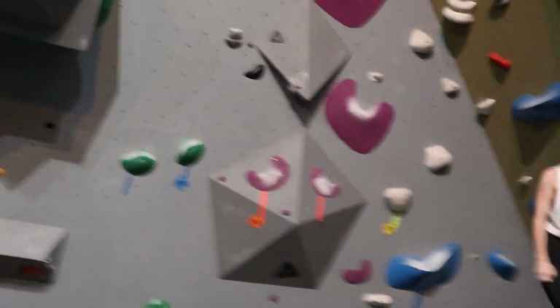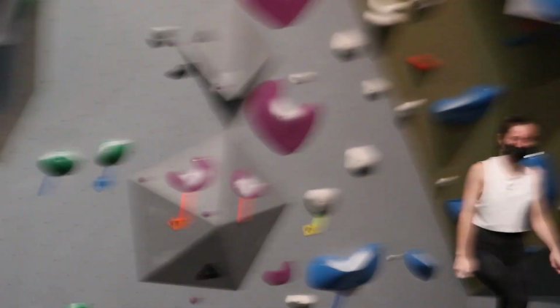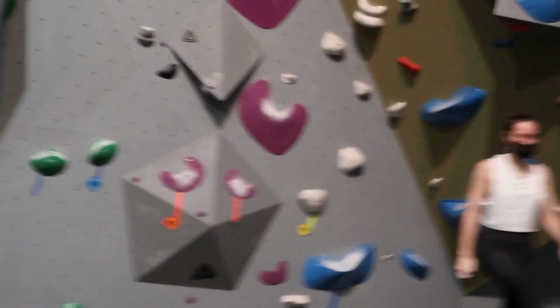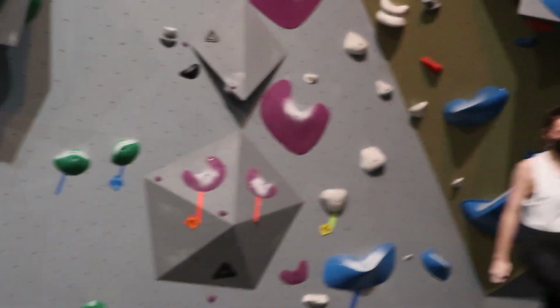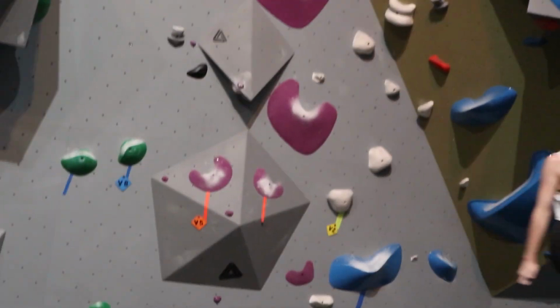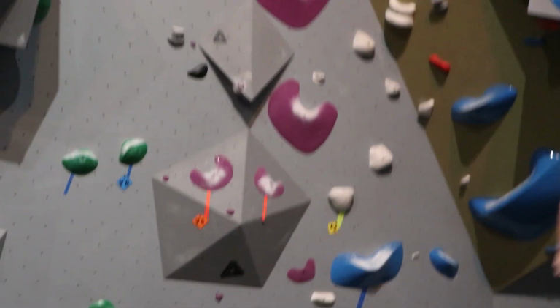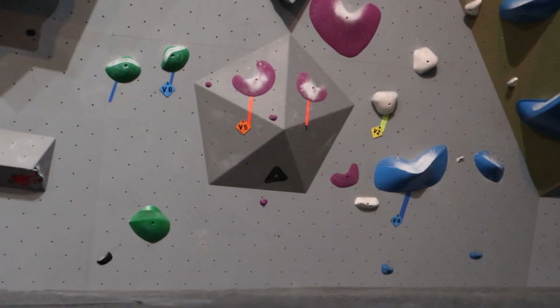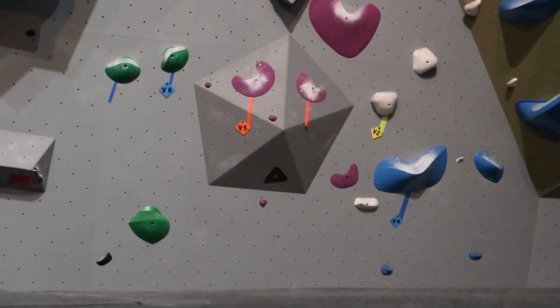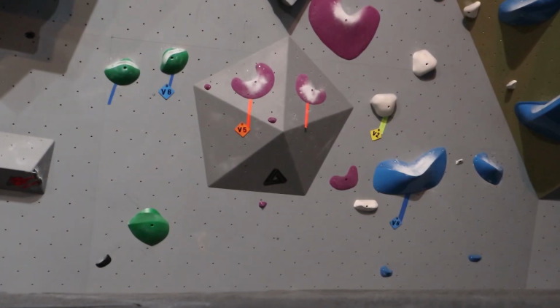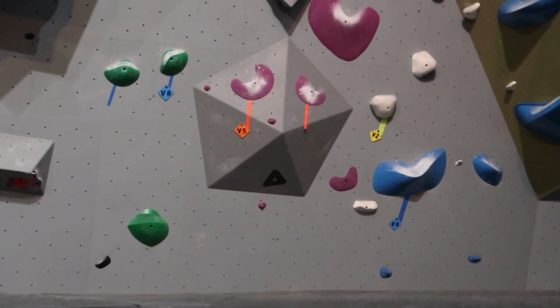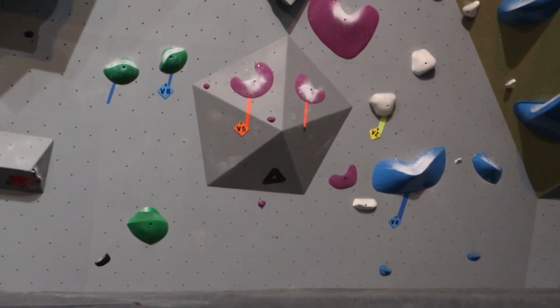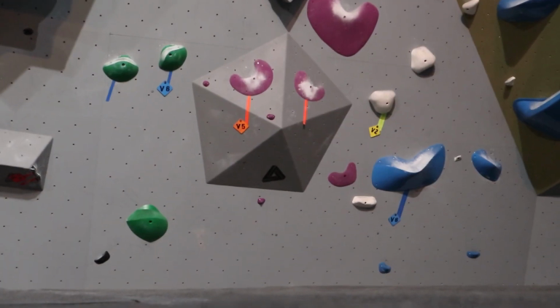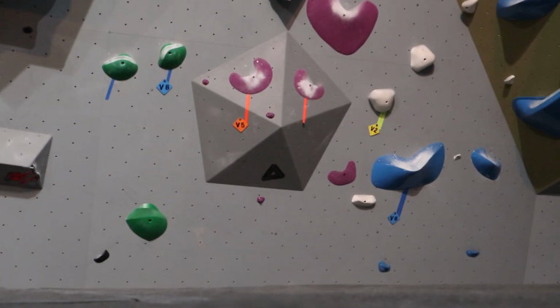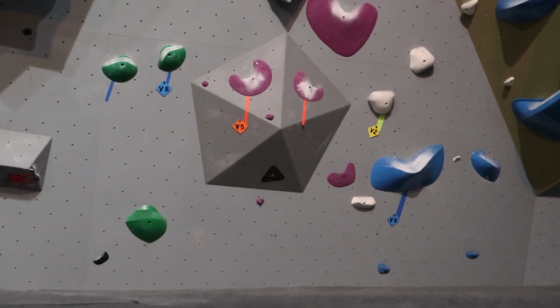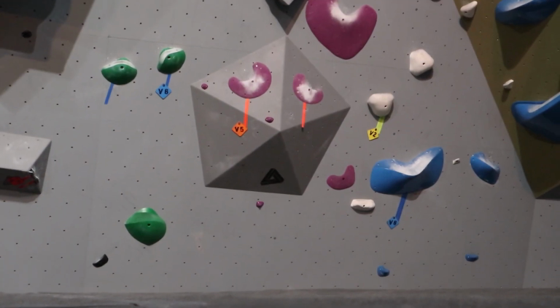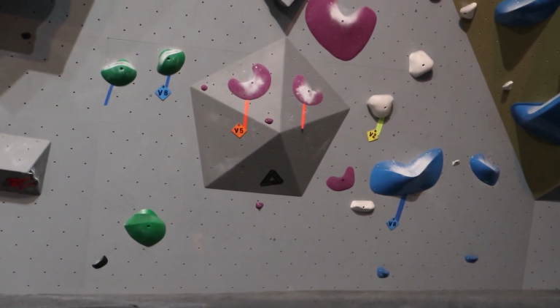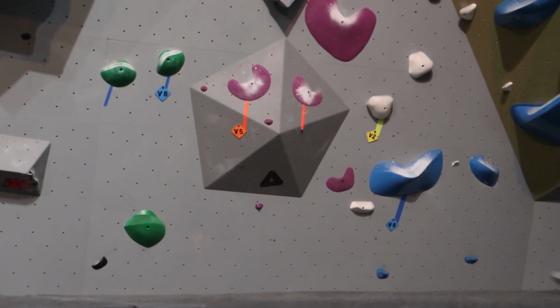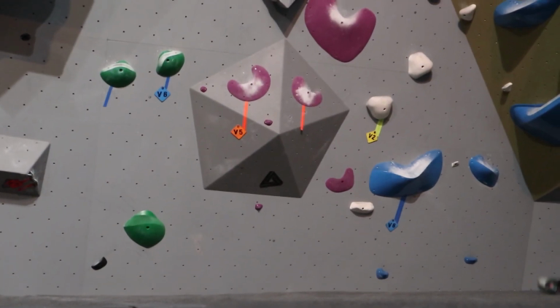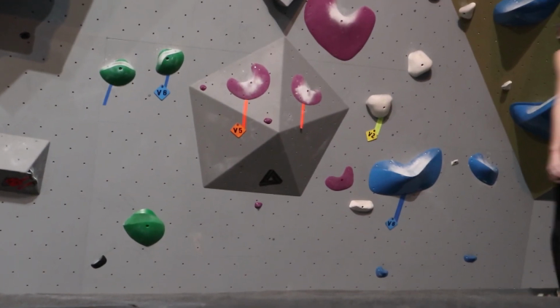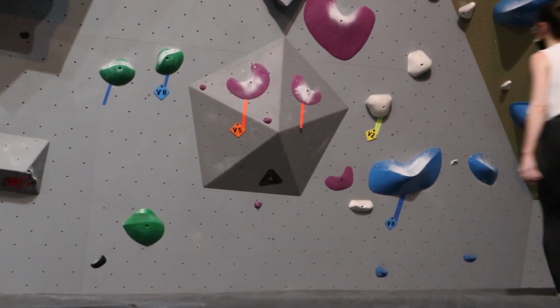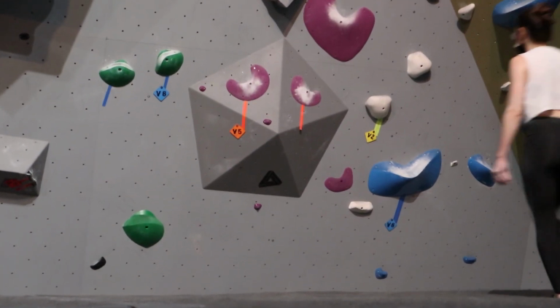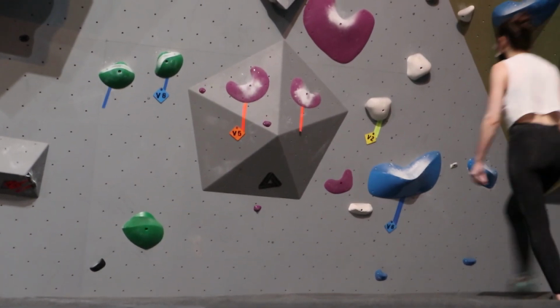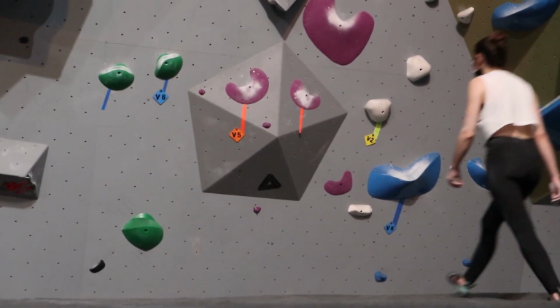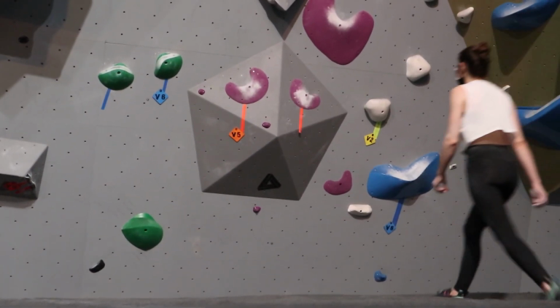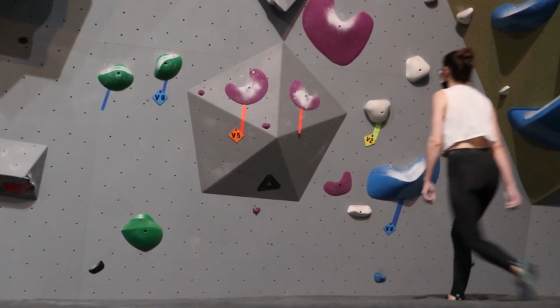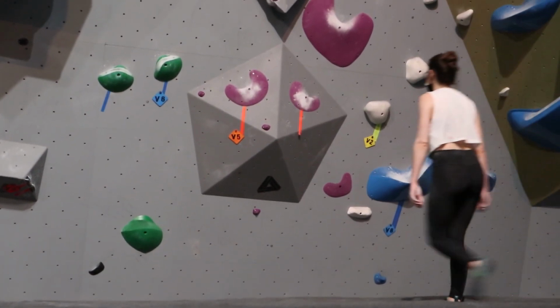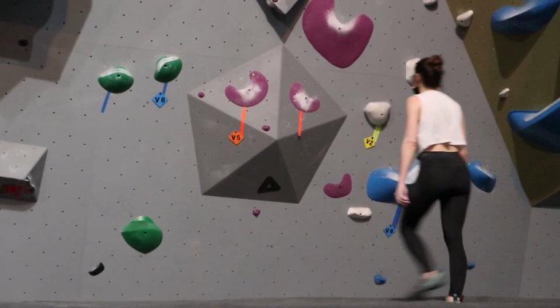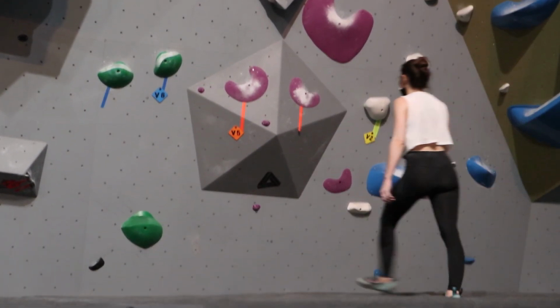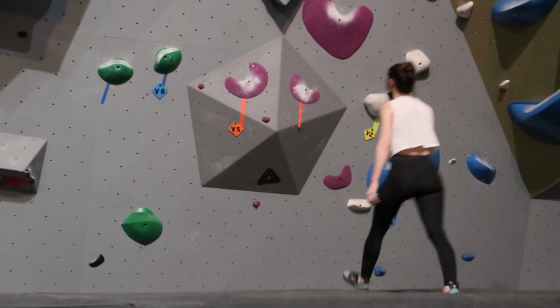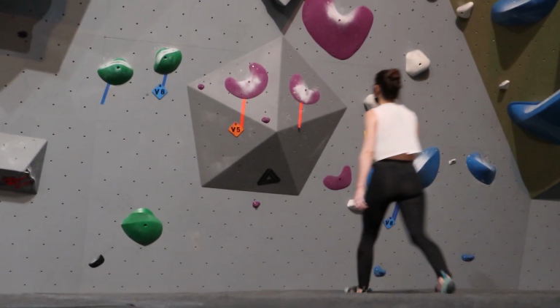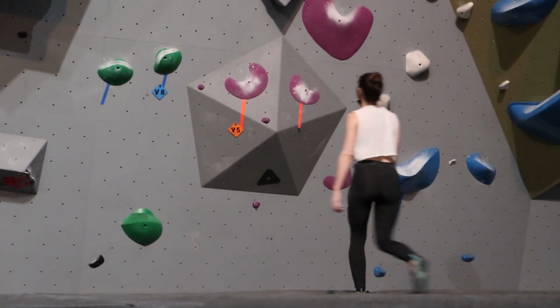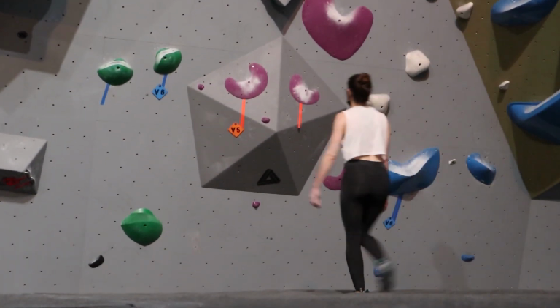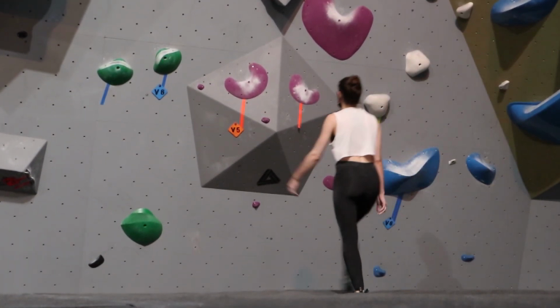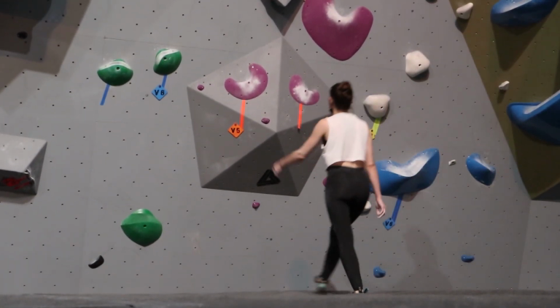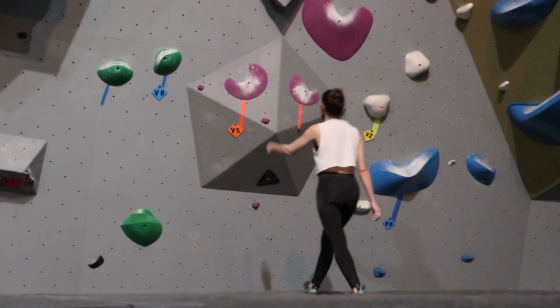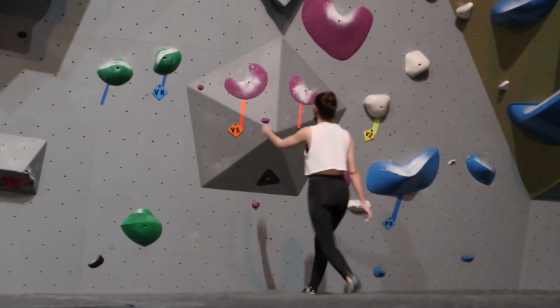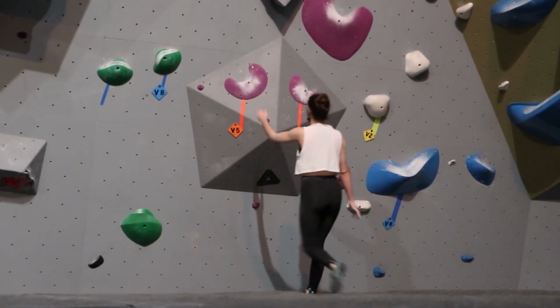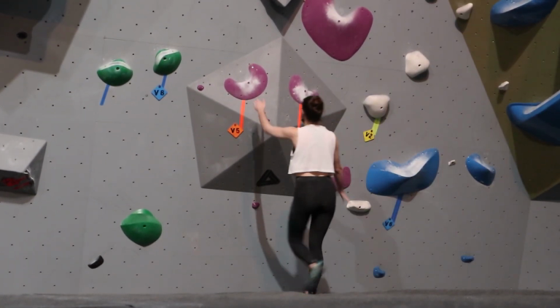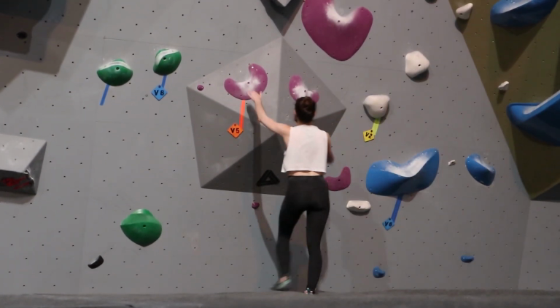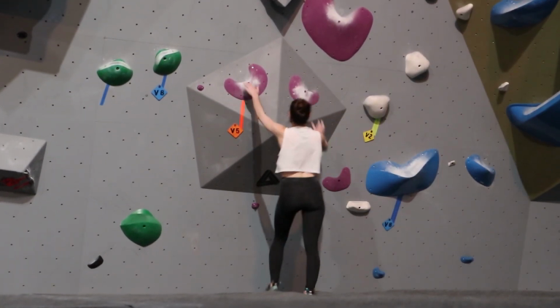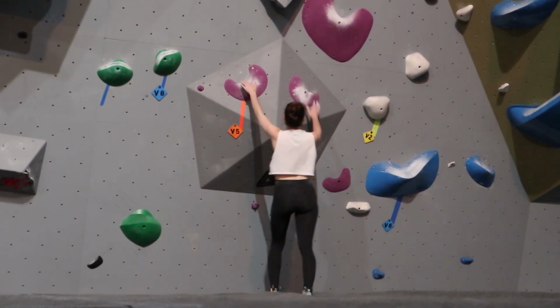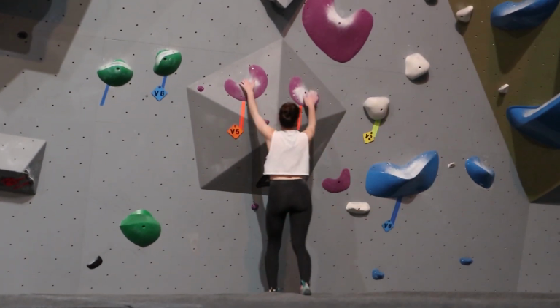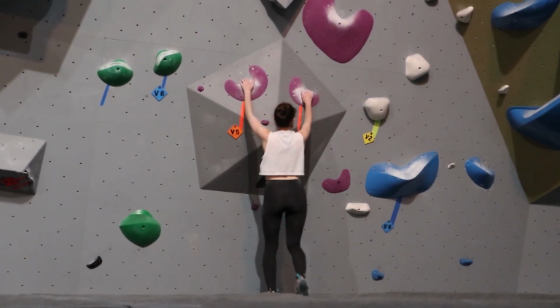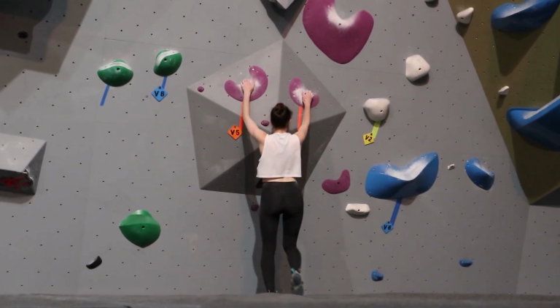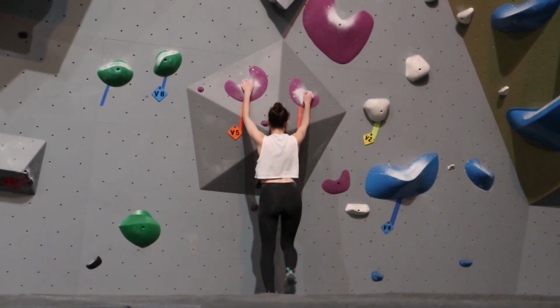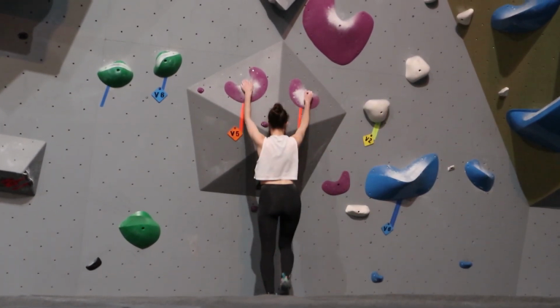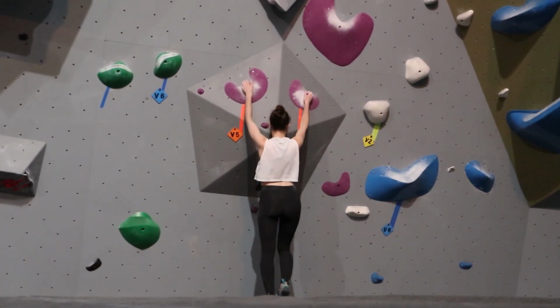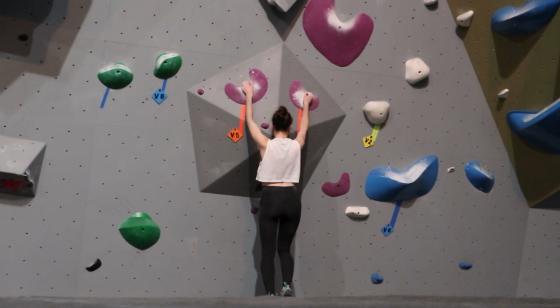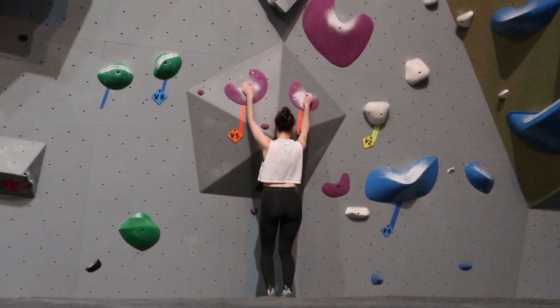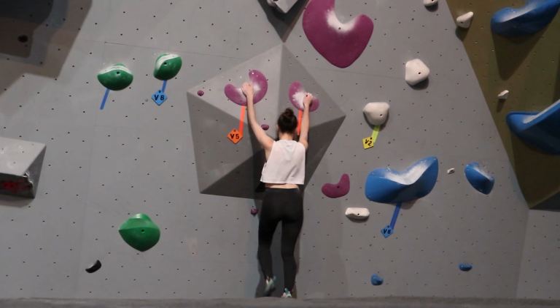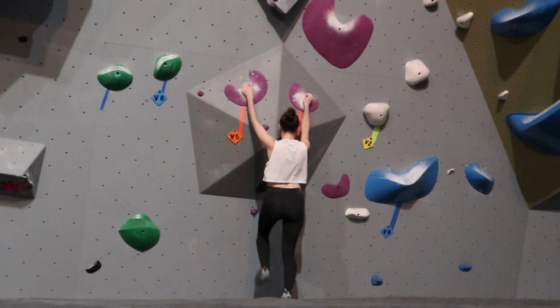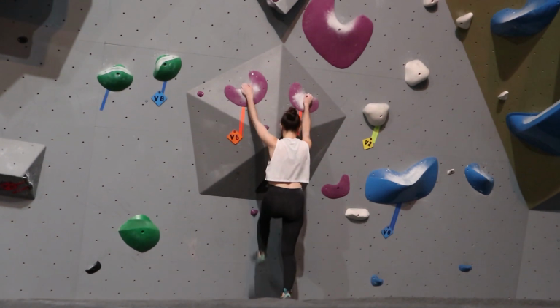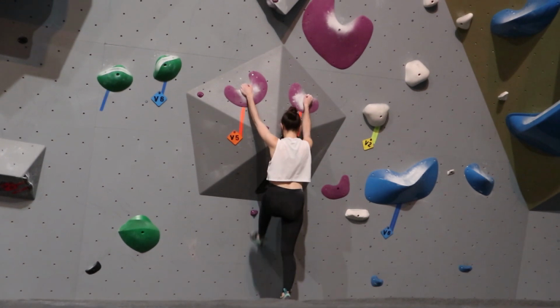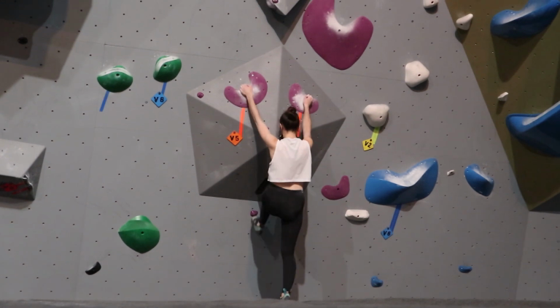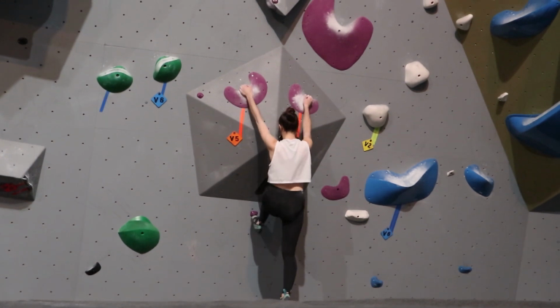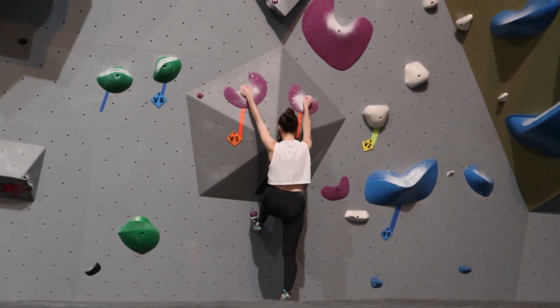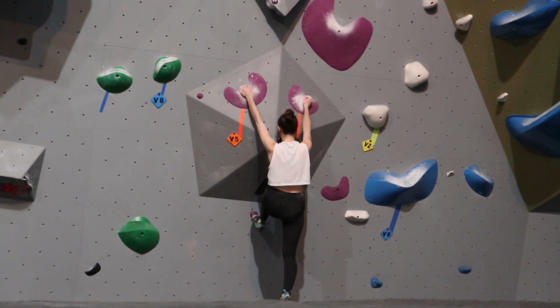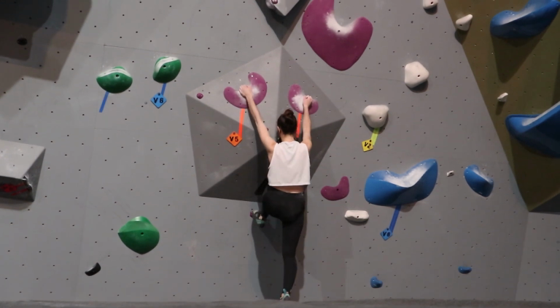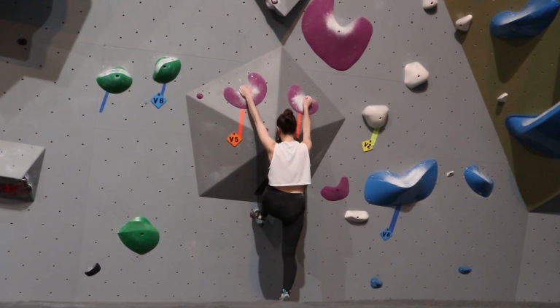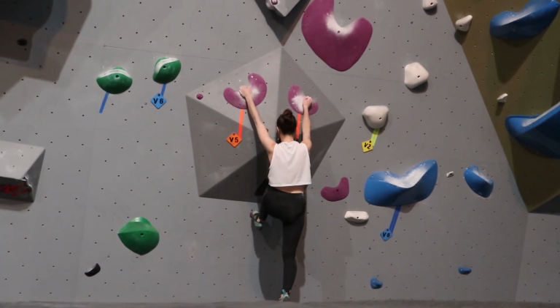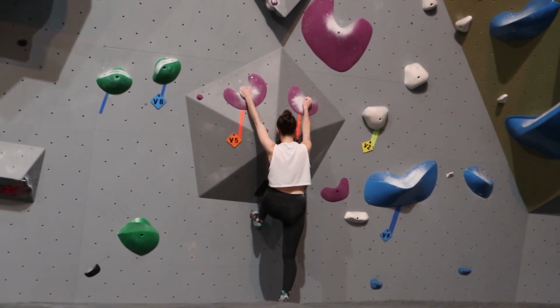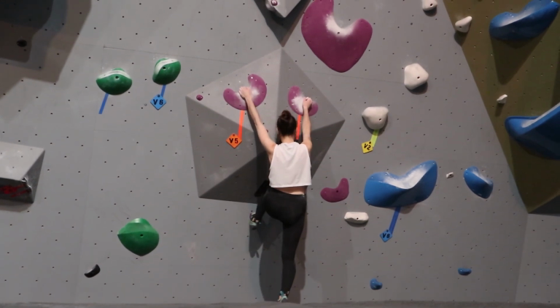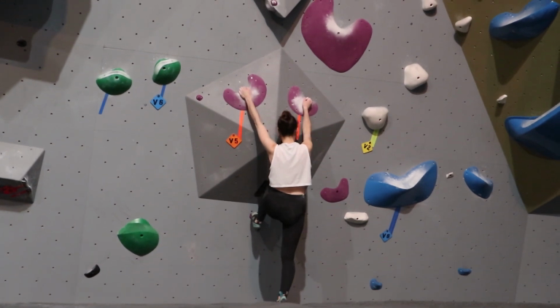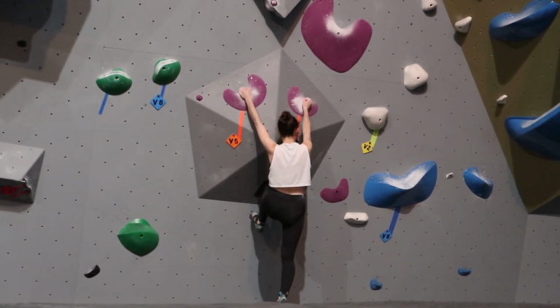Première shoot ici. Je pense que c'était juste un manque d'énergie. Ça, il y a quelques tries à donner. Et ensuite on va voir une meilleure tentative ici.